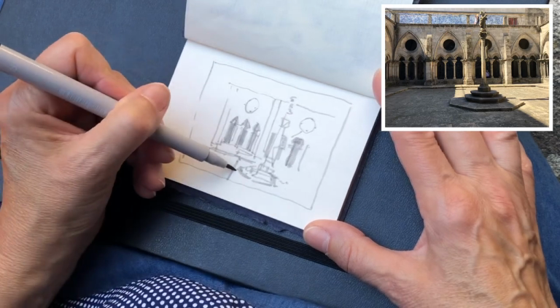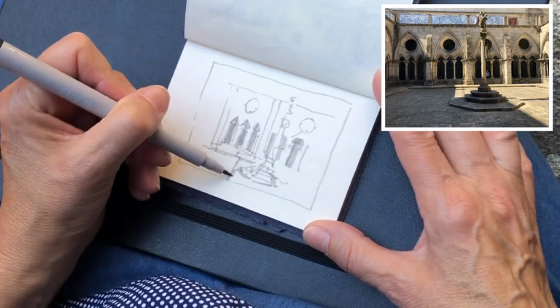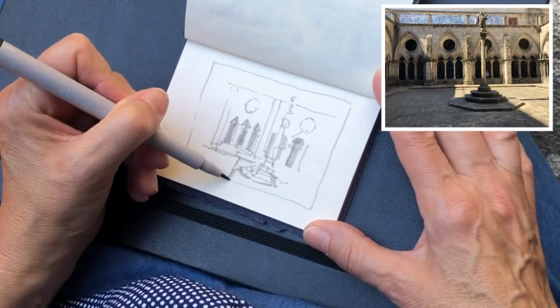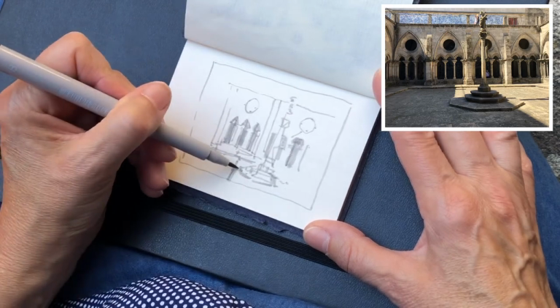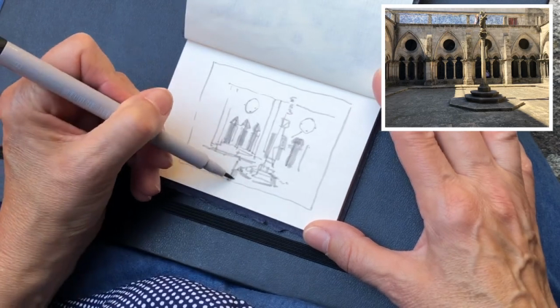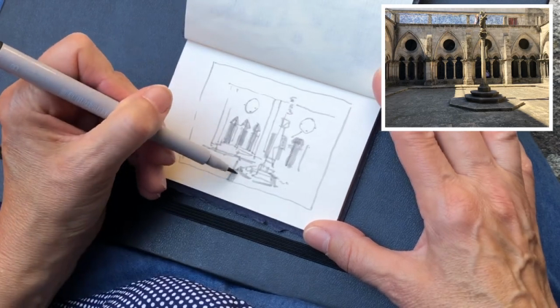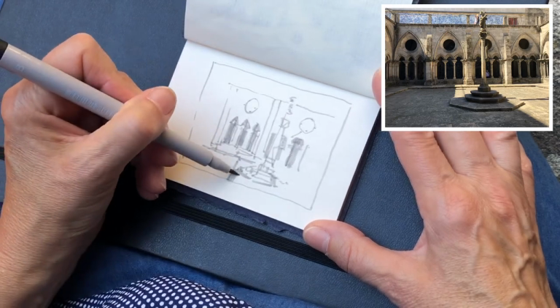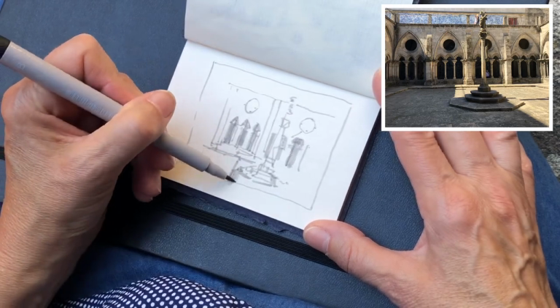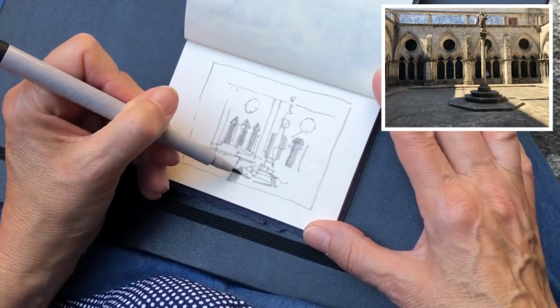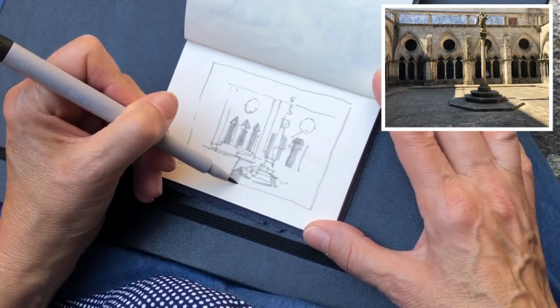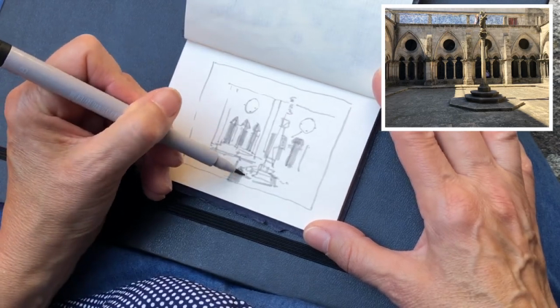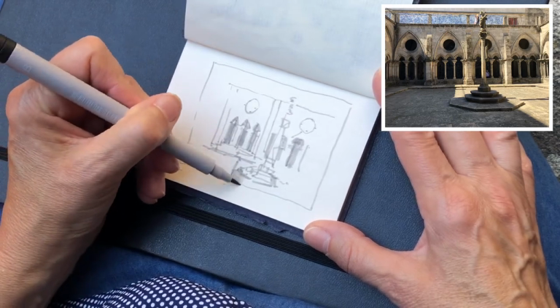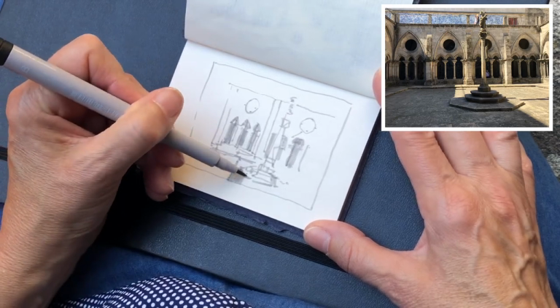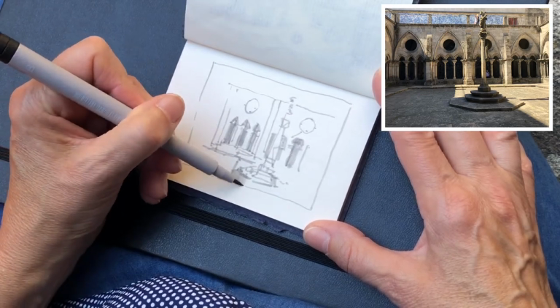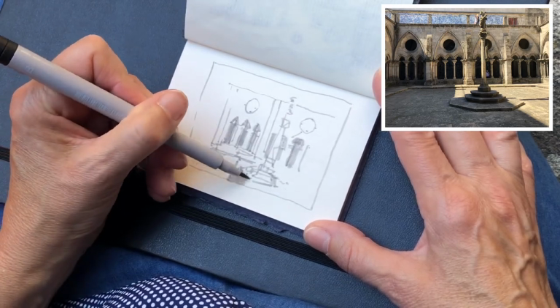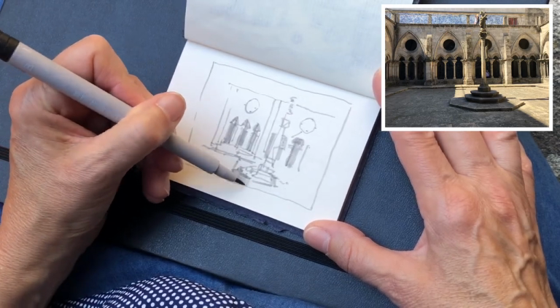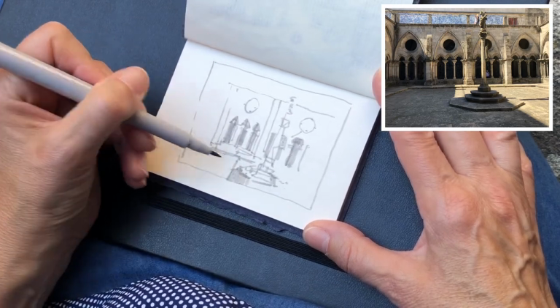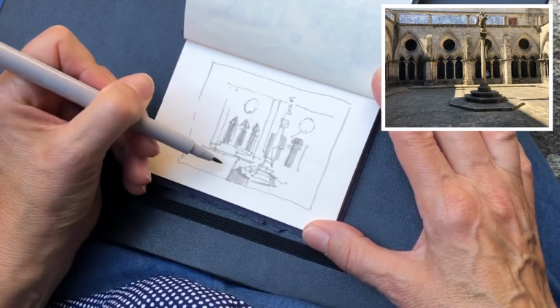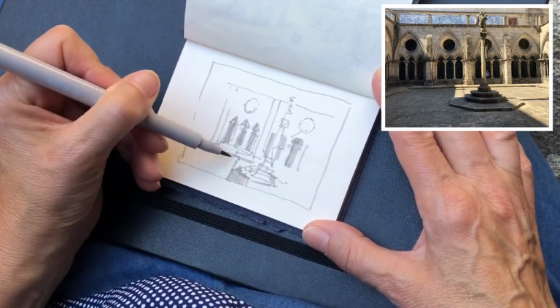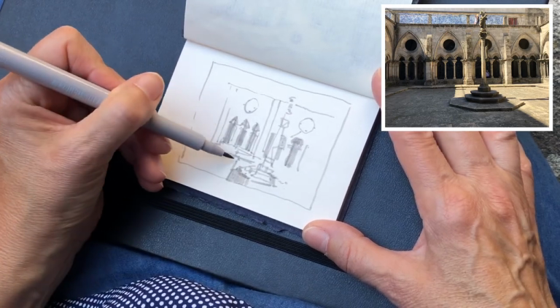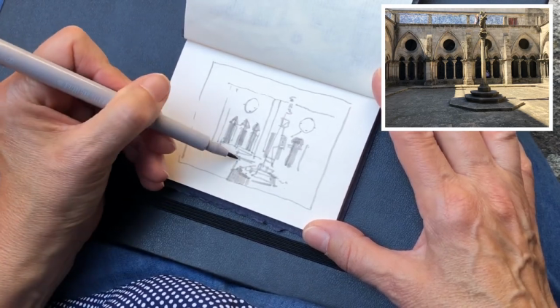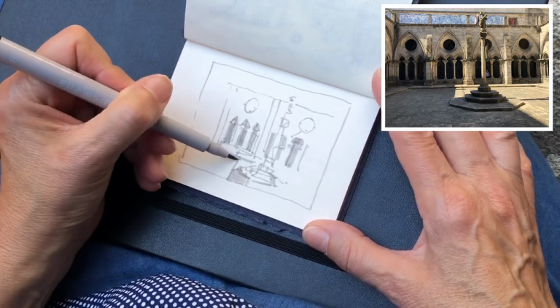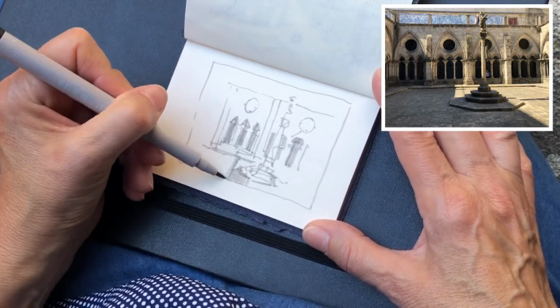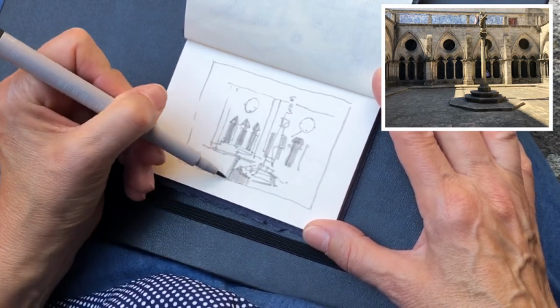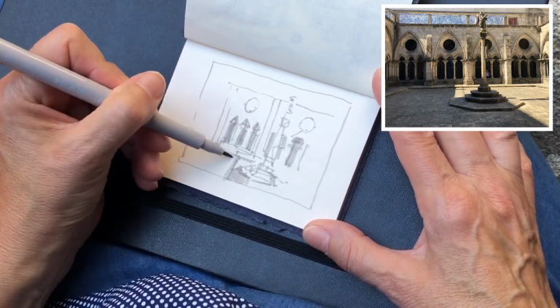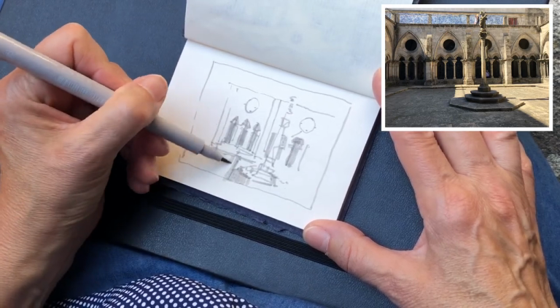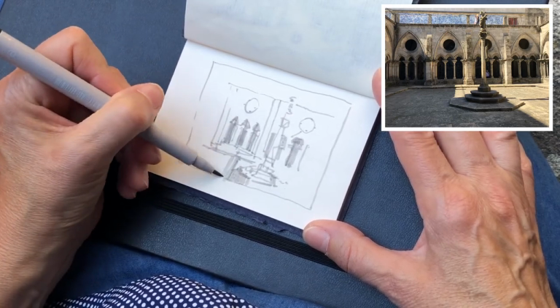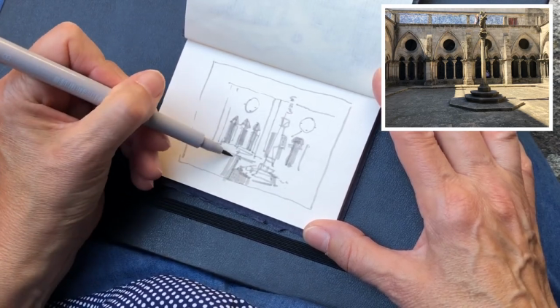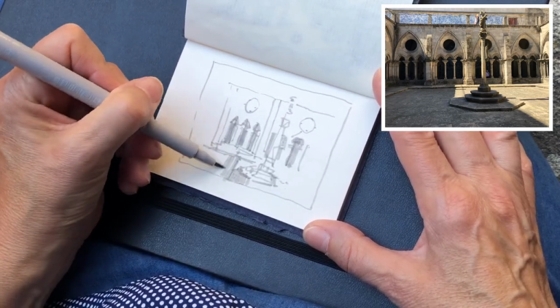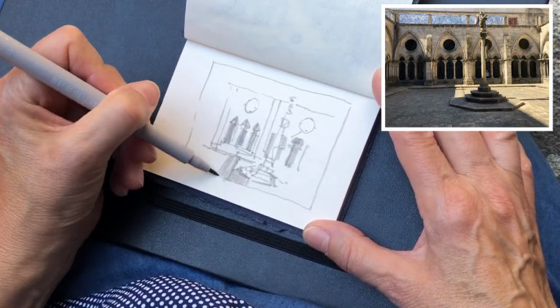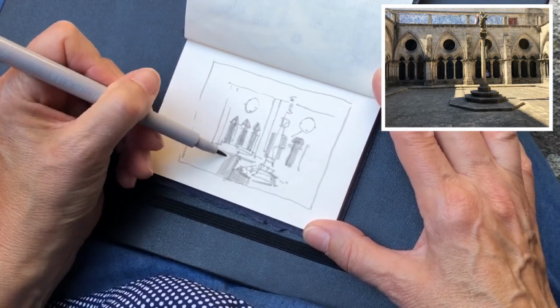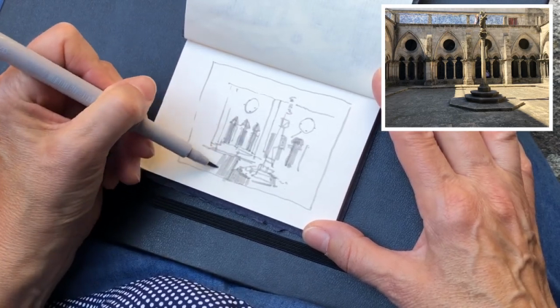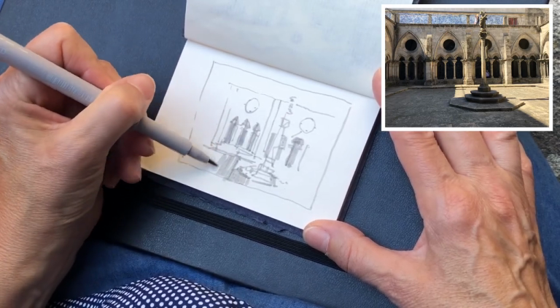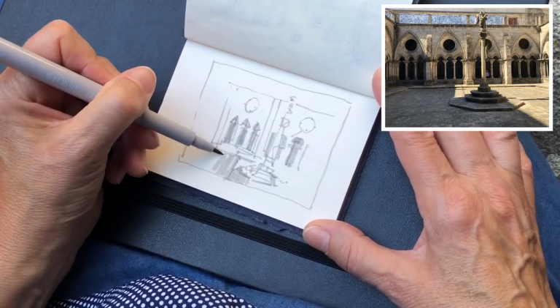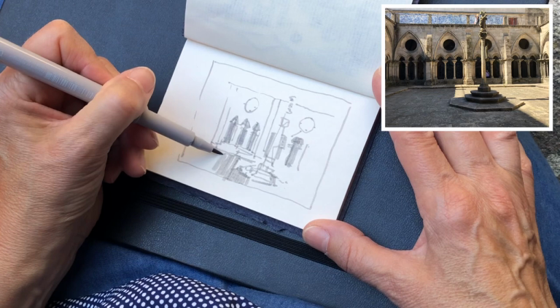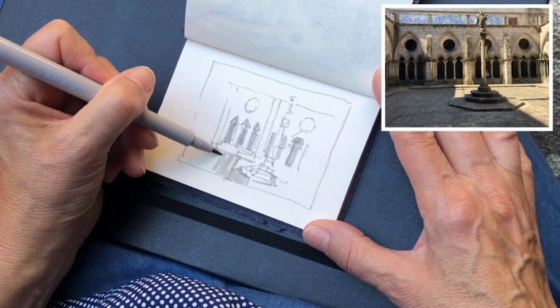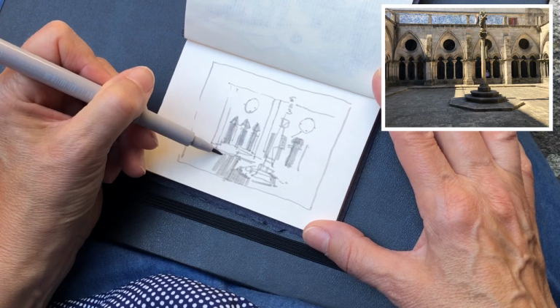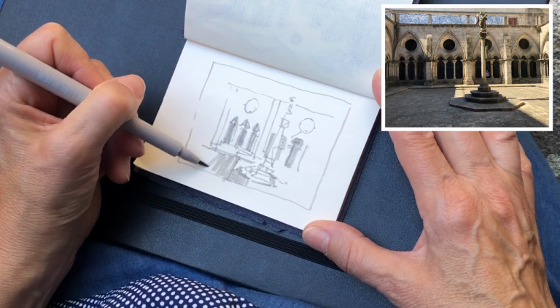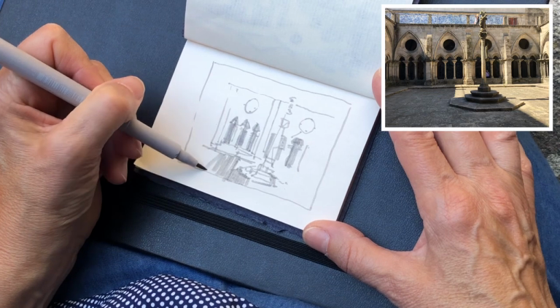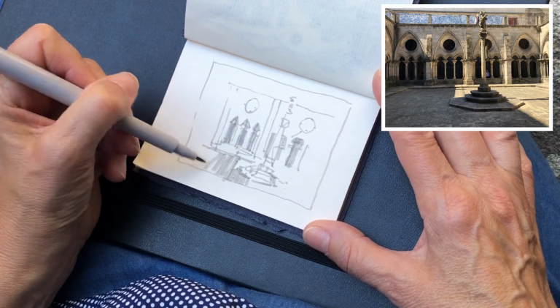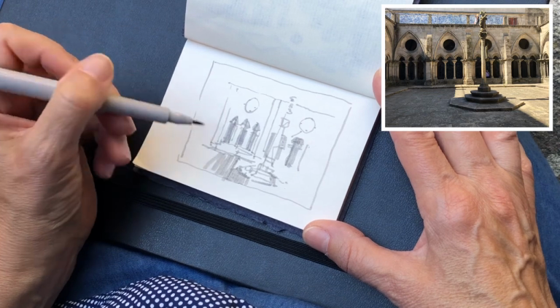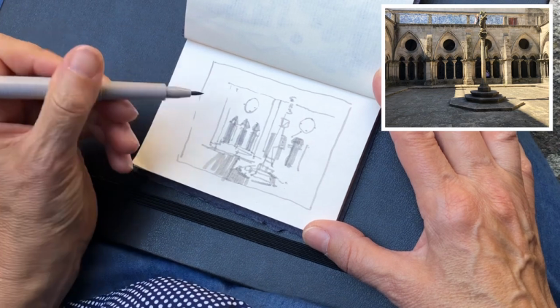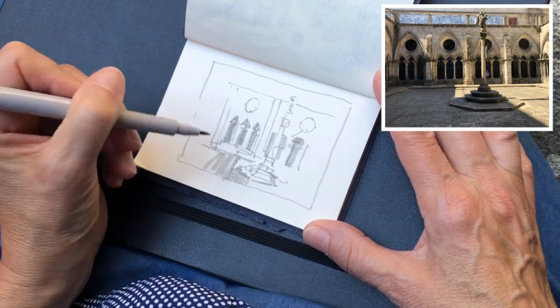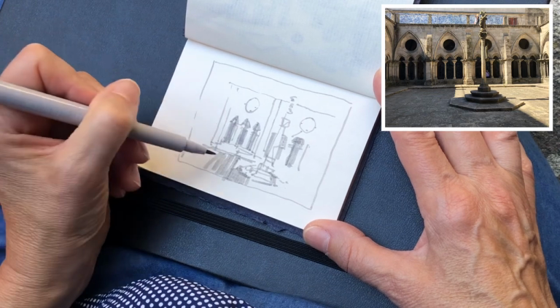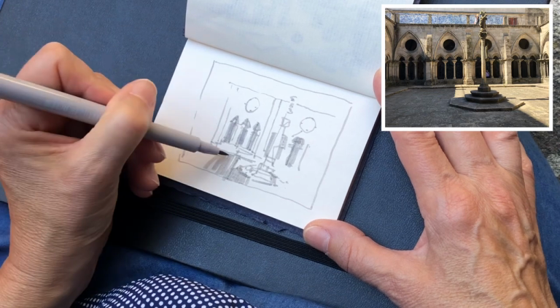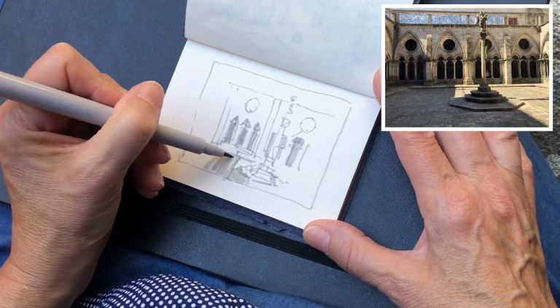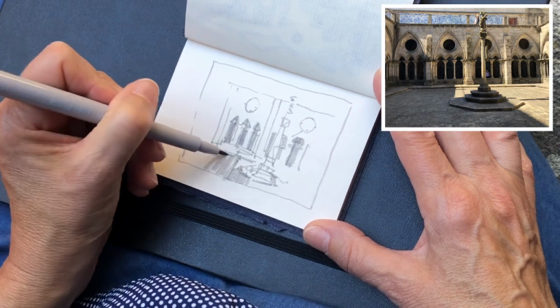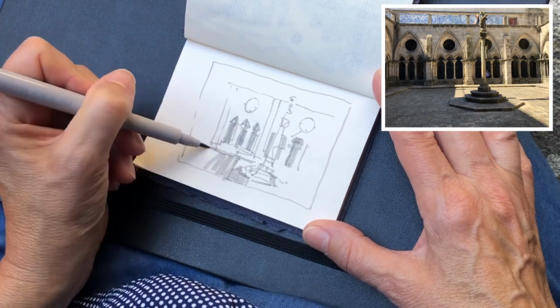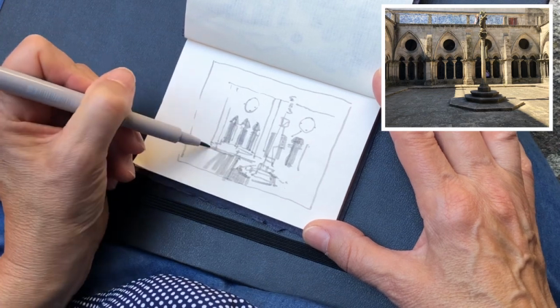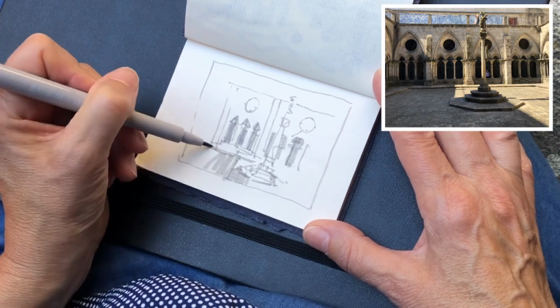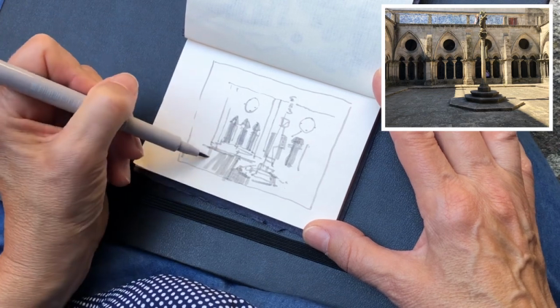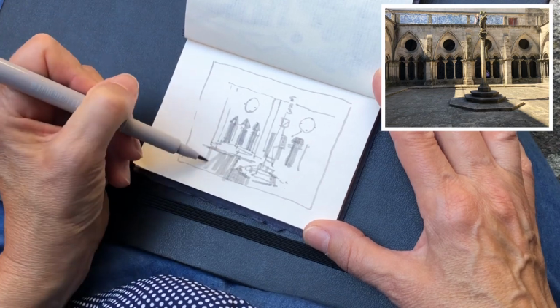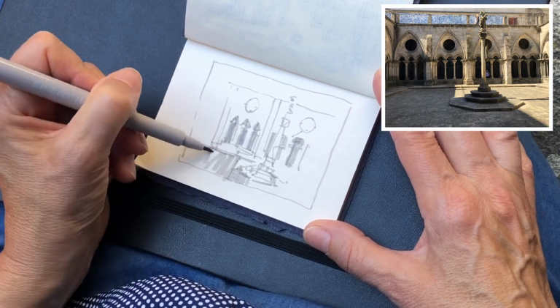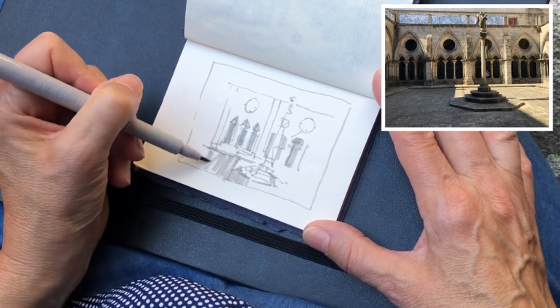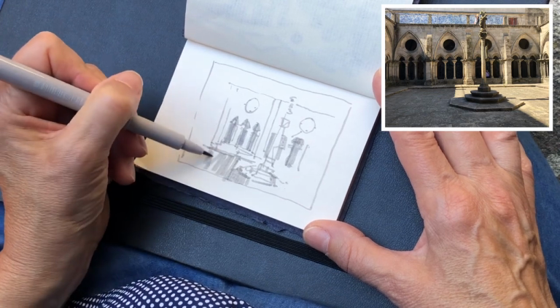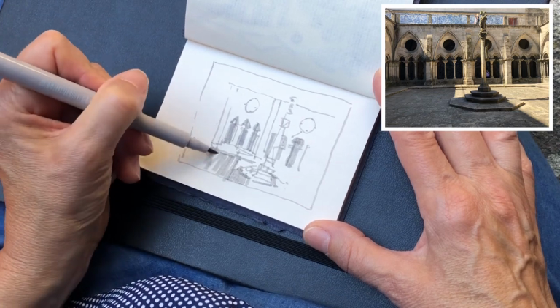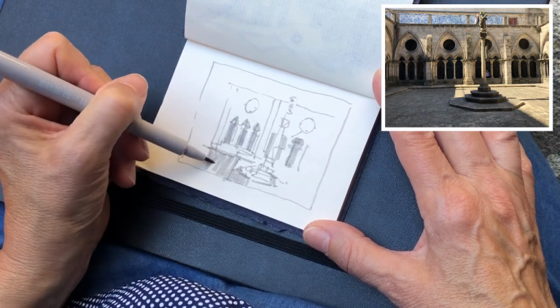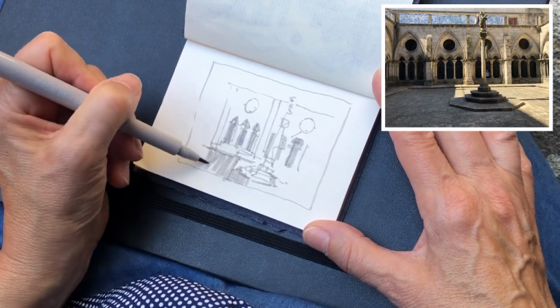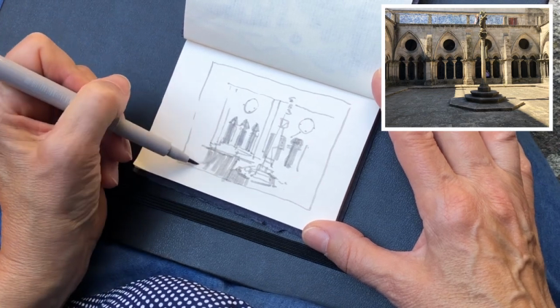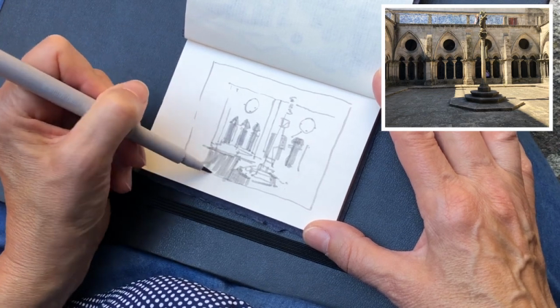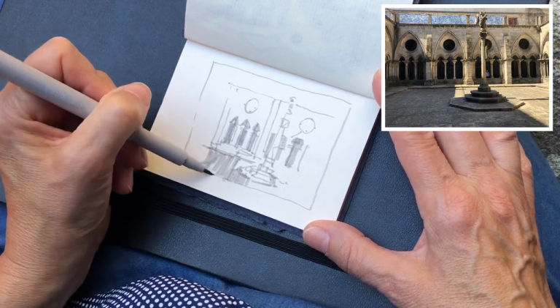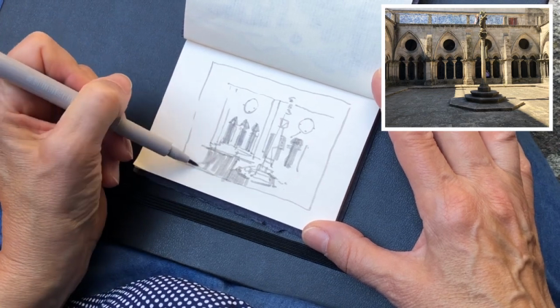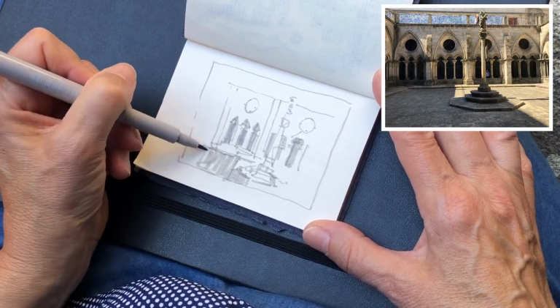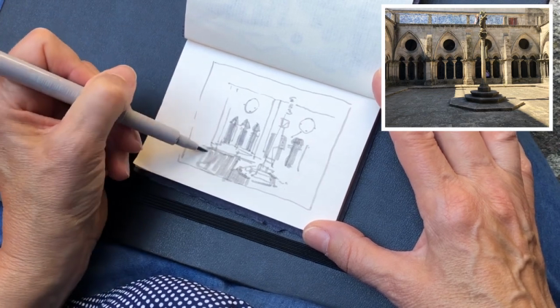I start with the light tone for the overall shadow area, and I'll use a medium dark tone marker for the darkest areas.